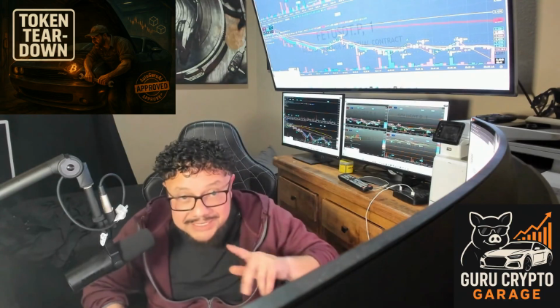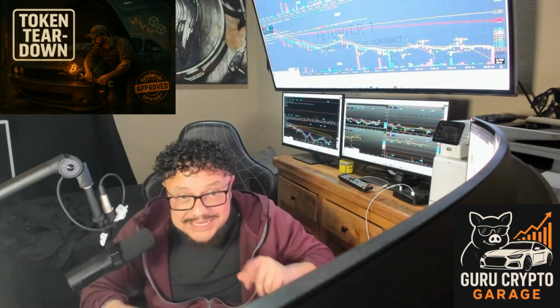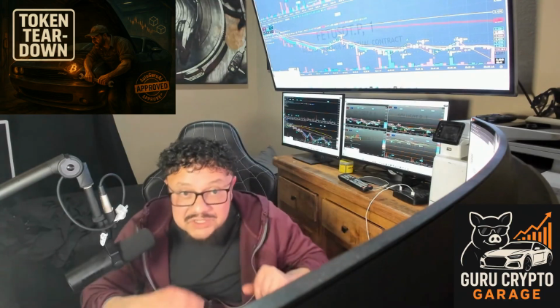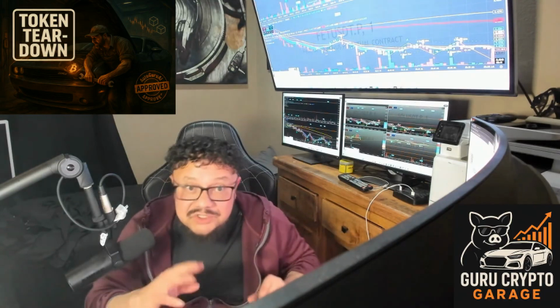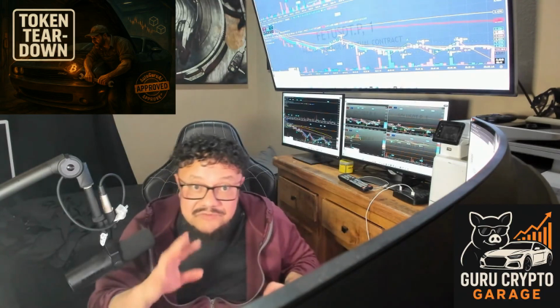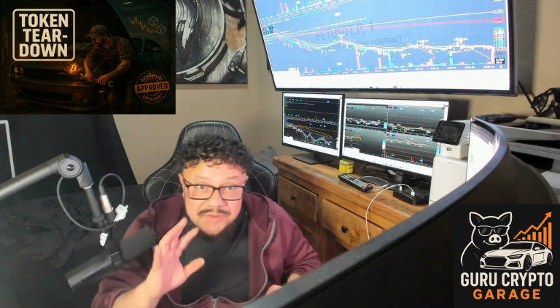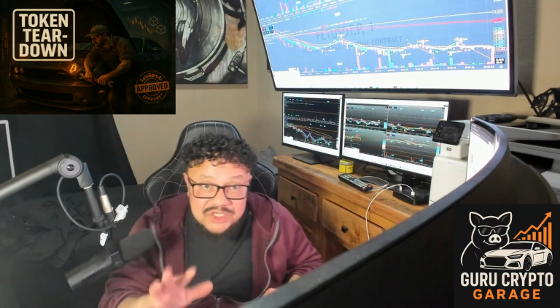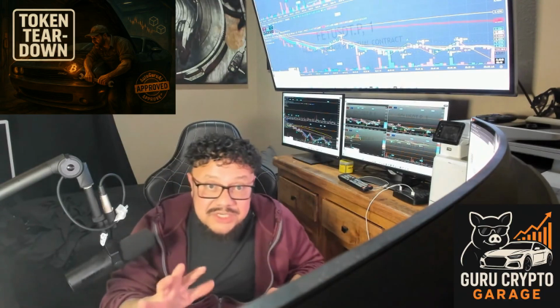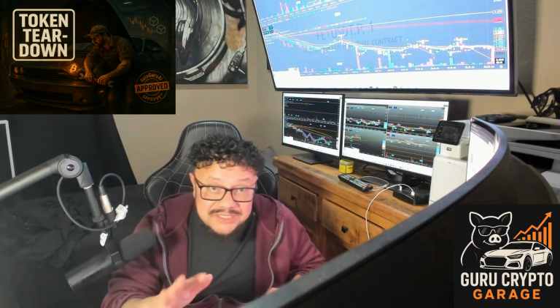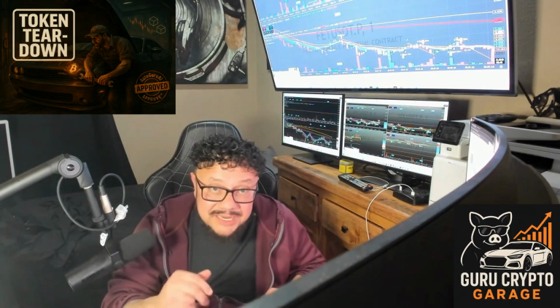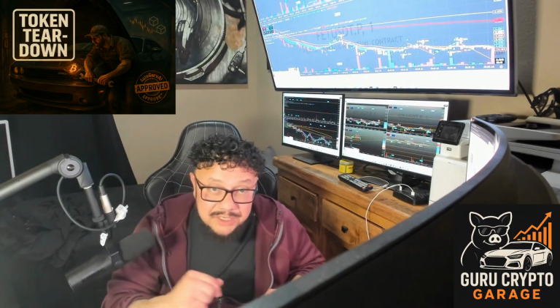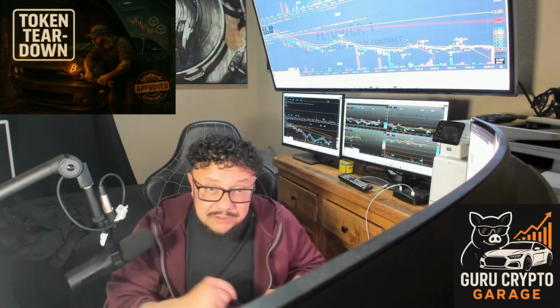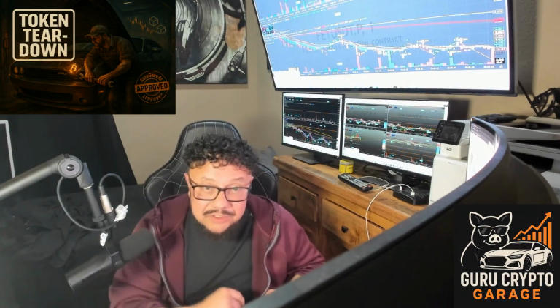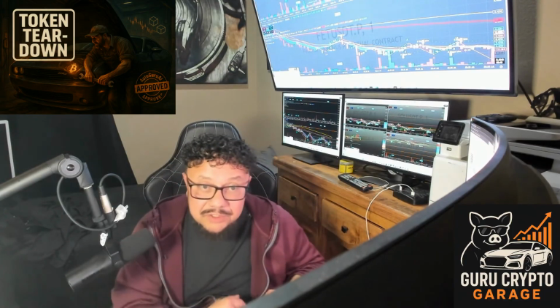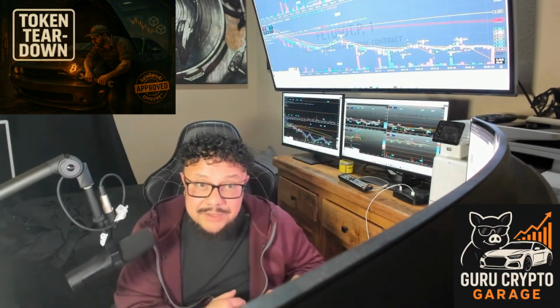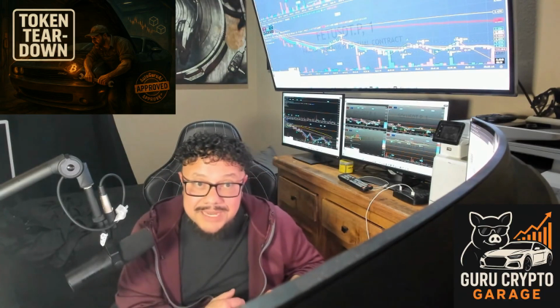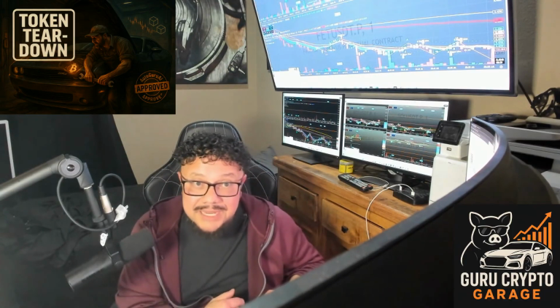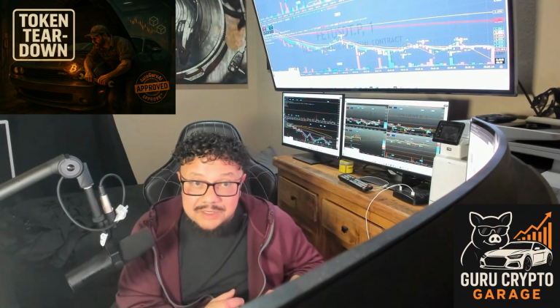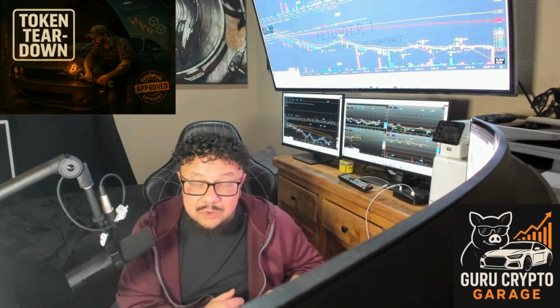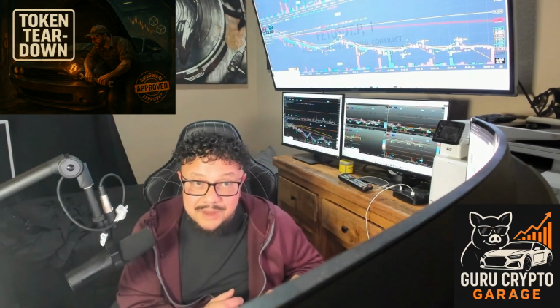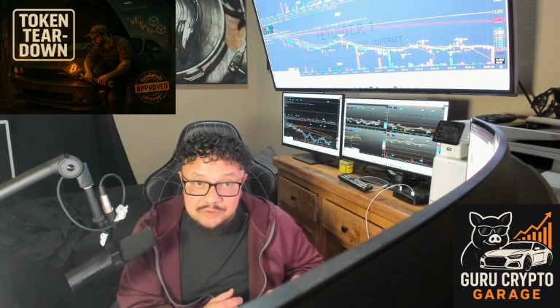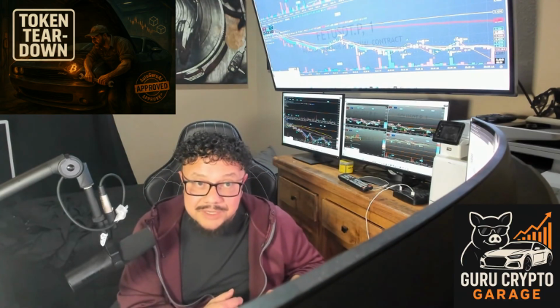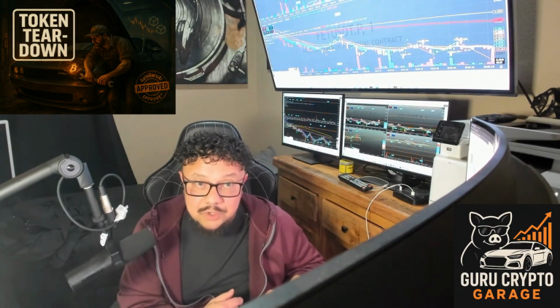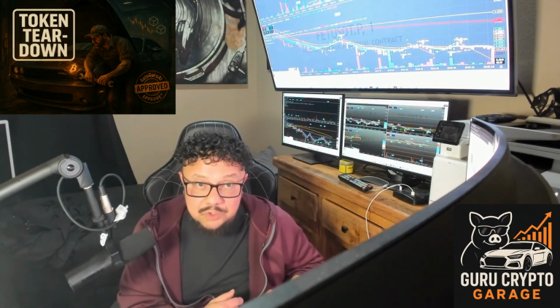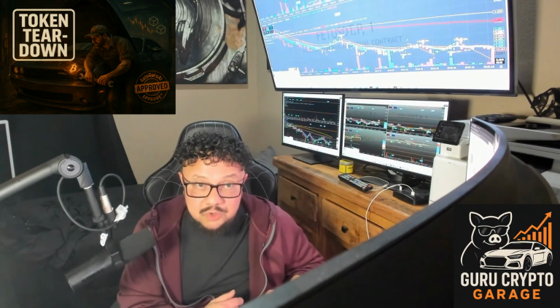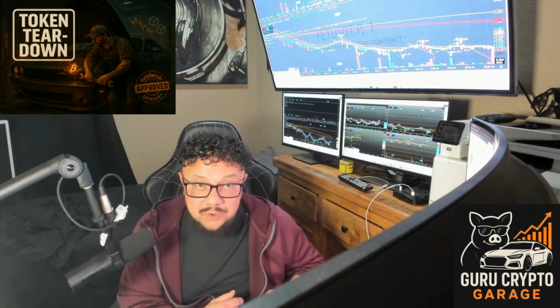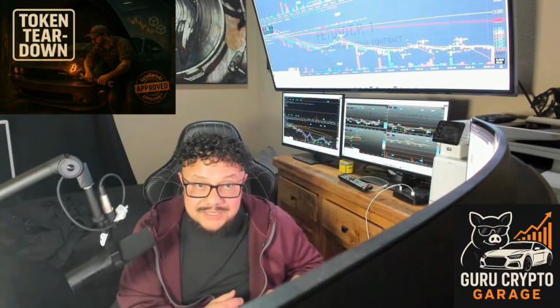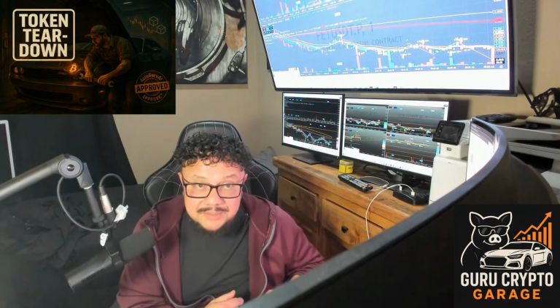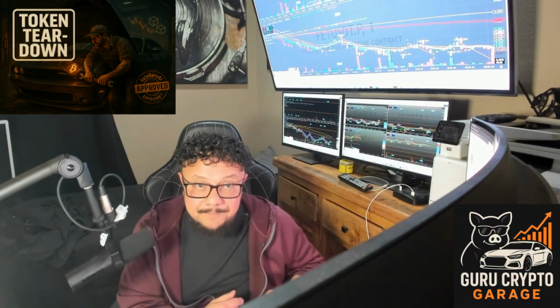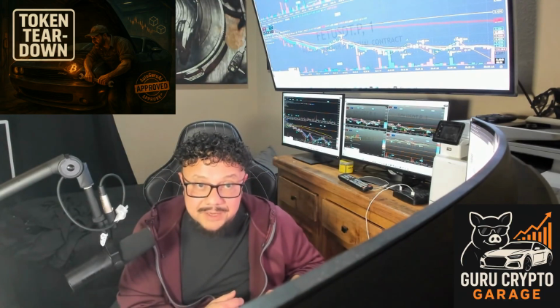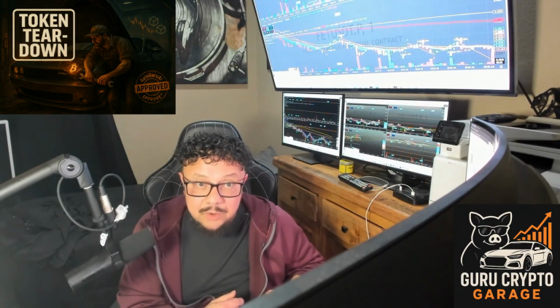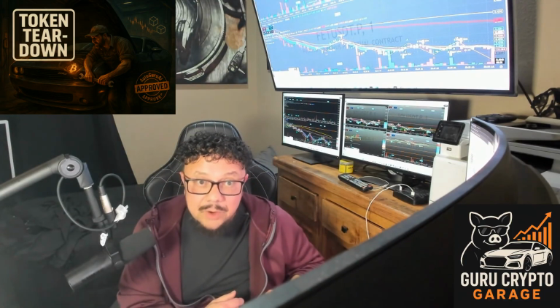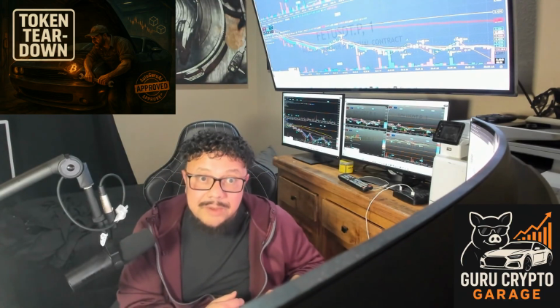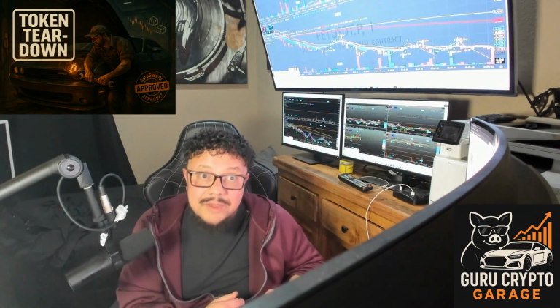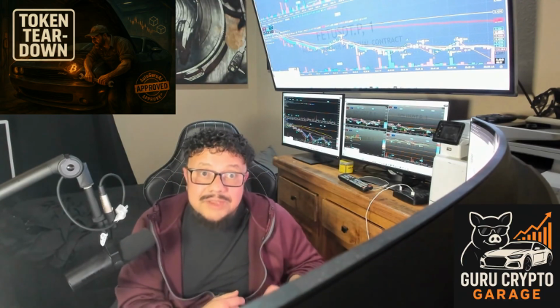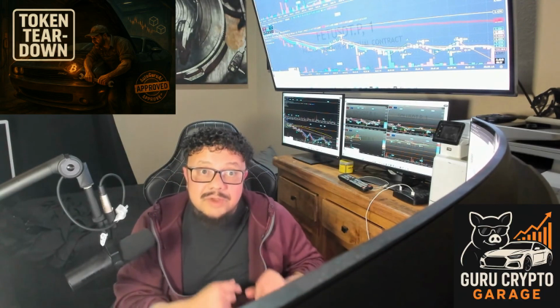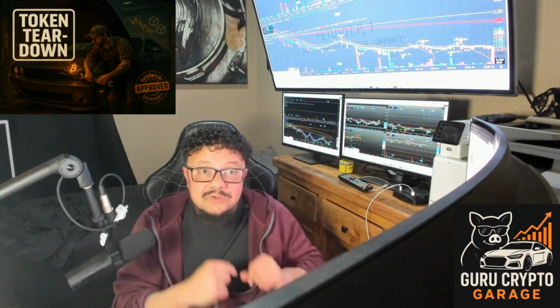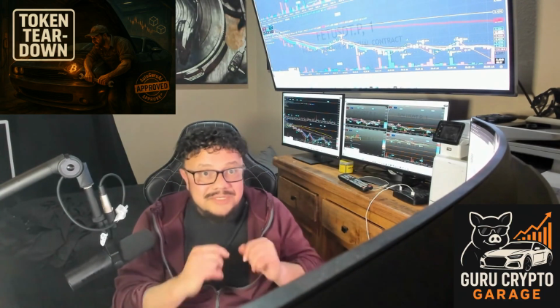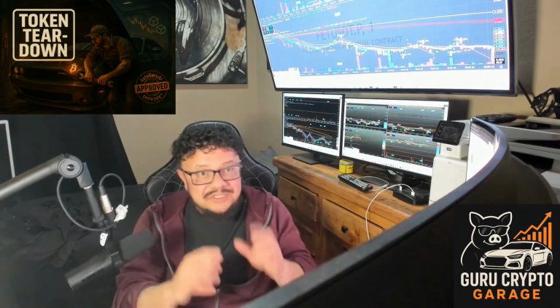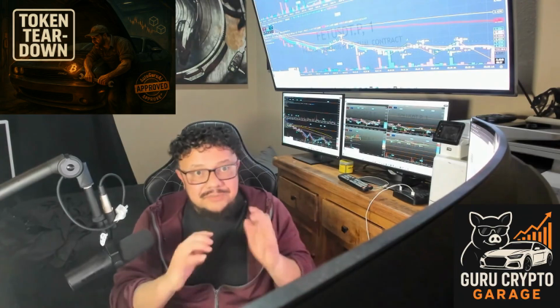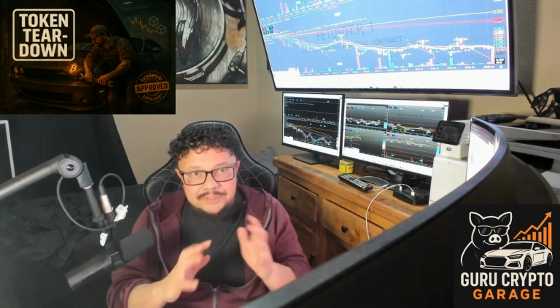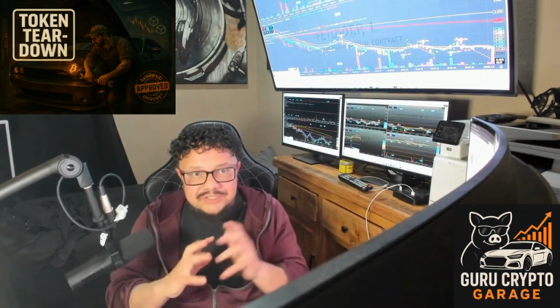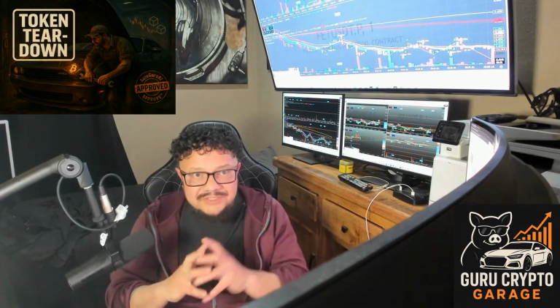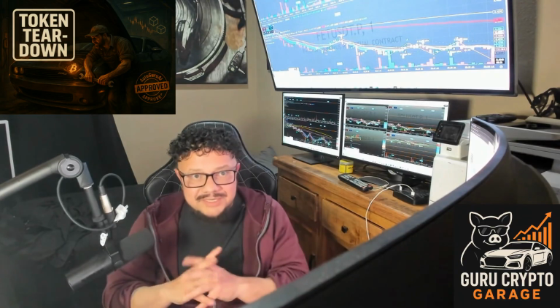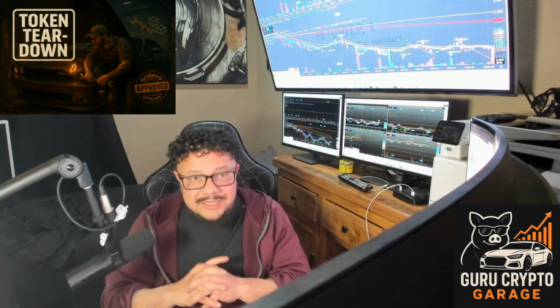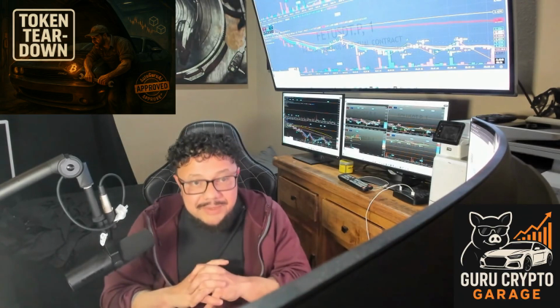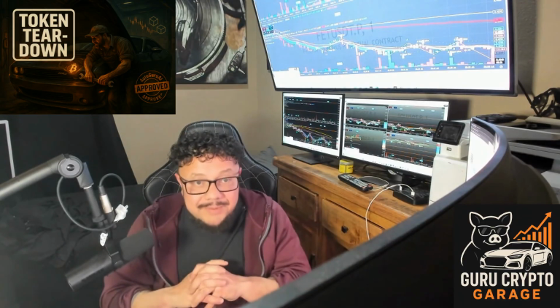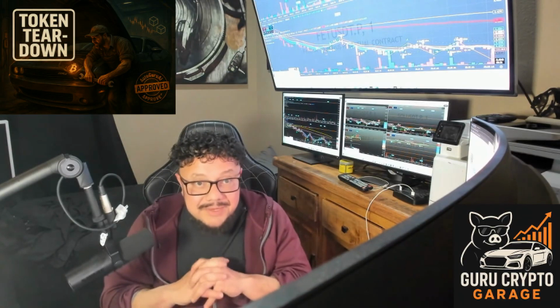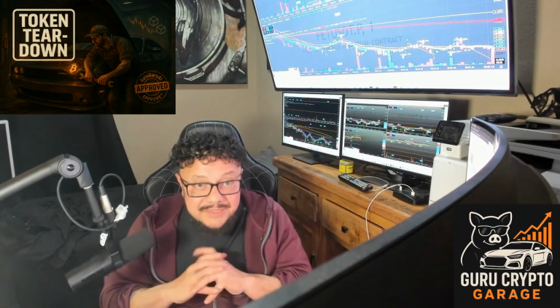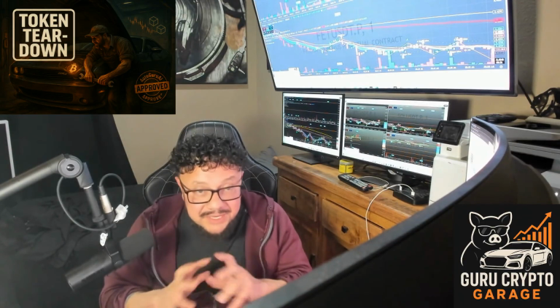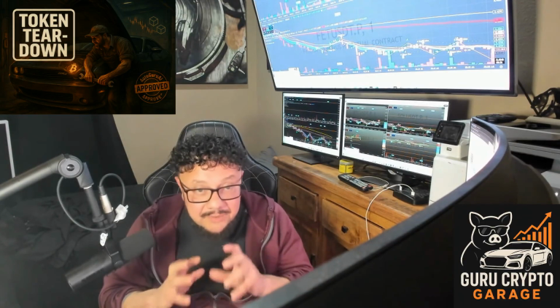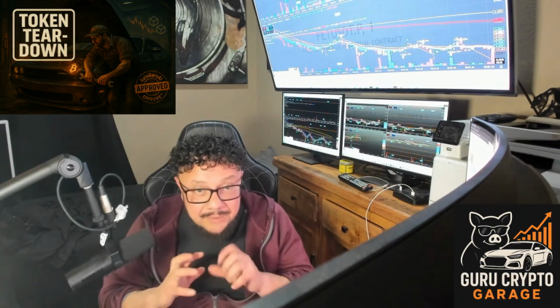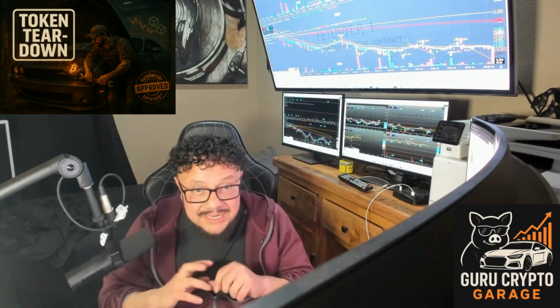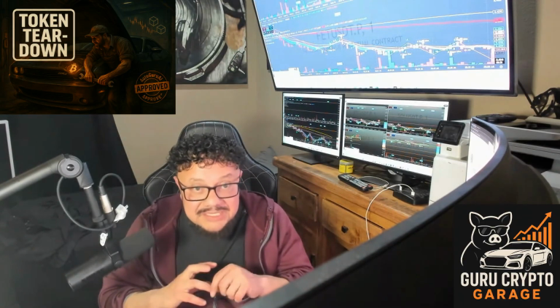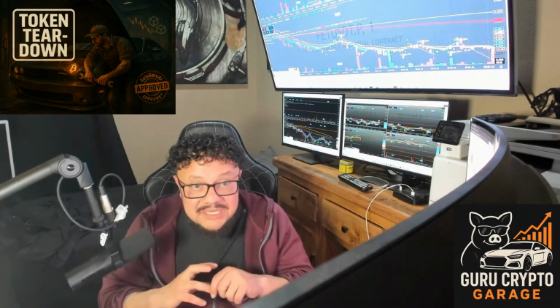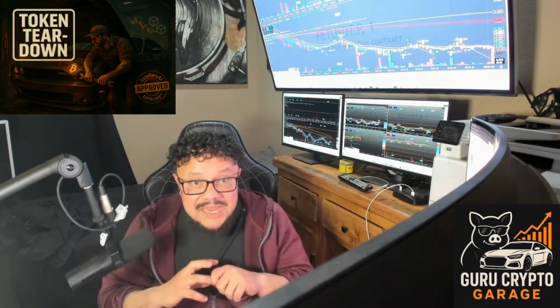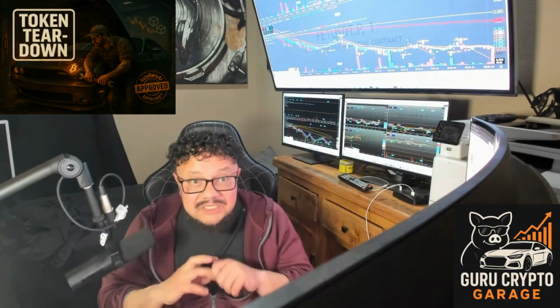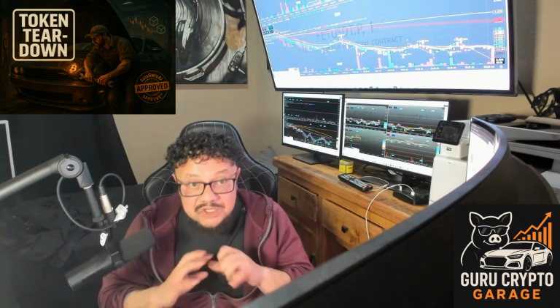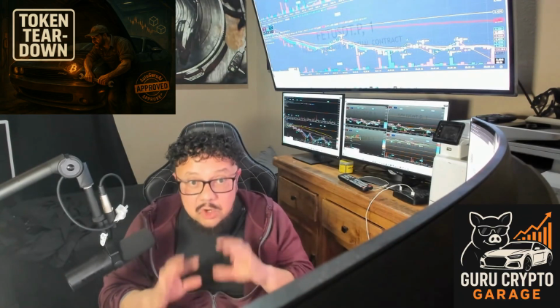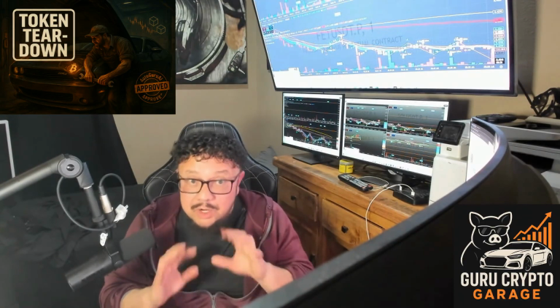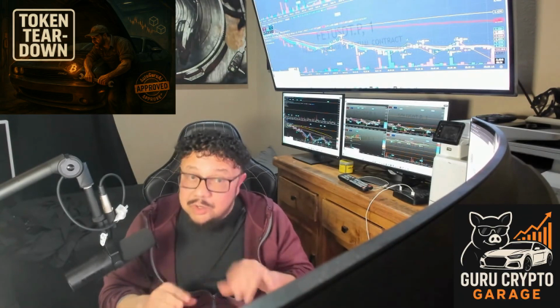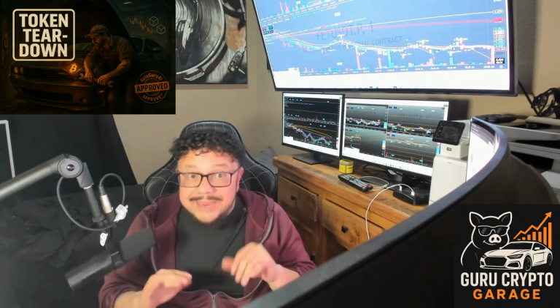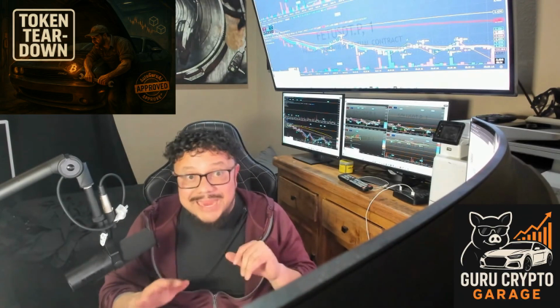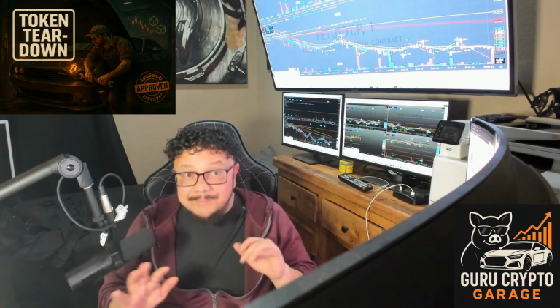Transactions finish in a second or two, and the drivetrain hooks straight into Bitcoin — no sketchy bridges needed. But this is not a solo lap.